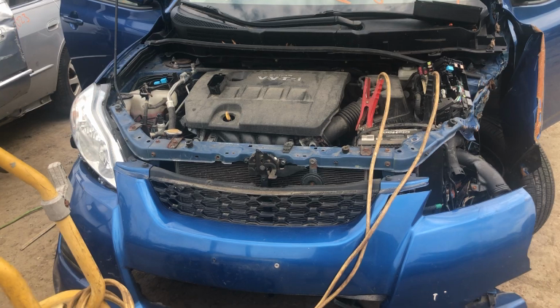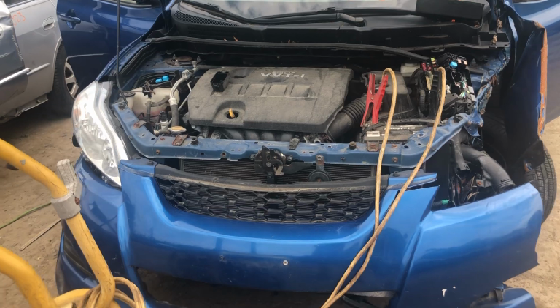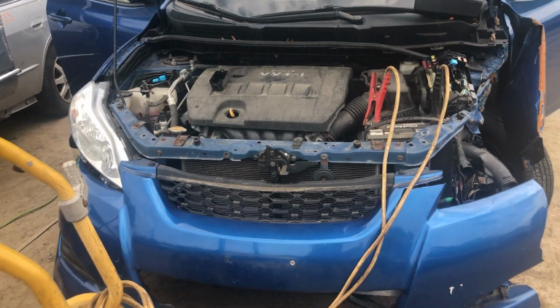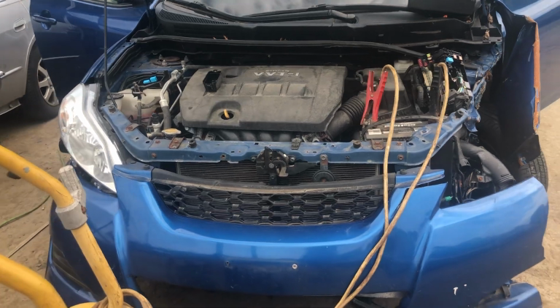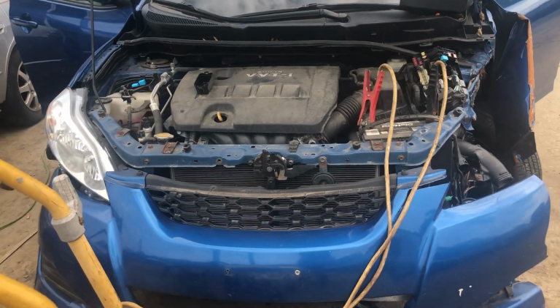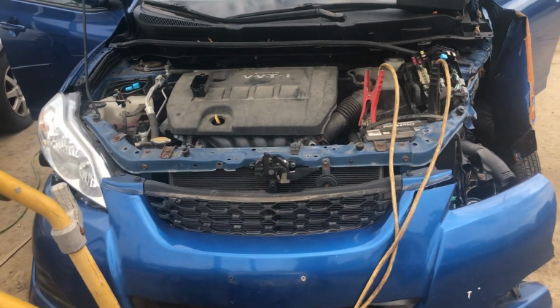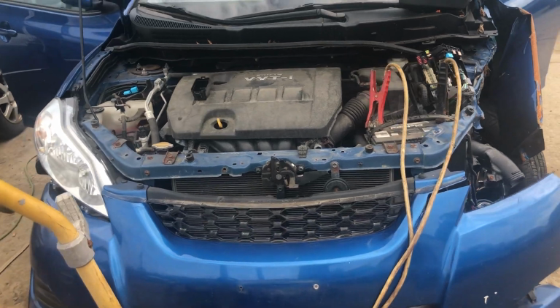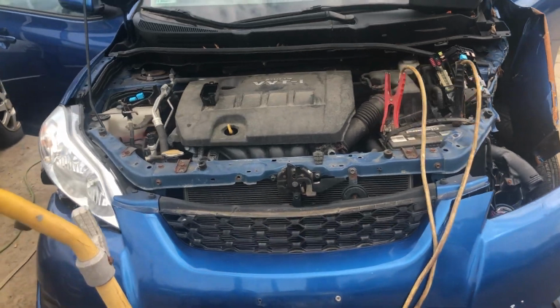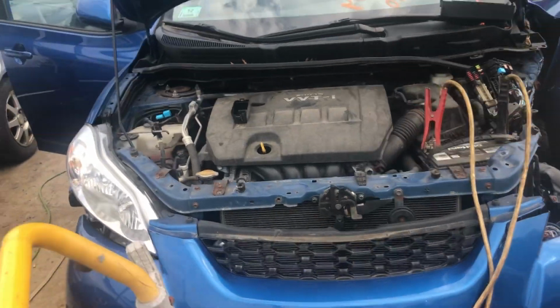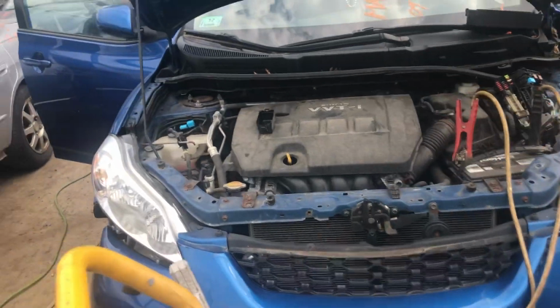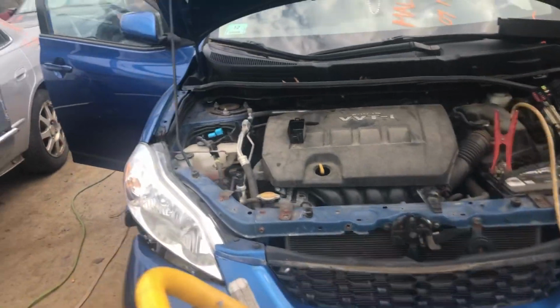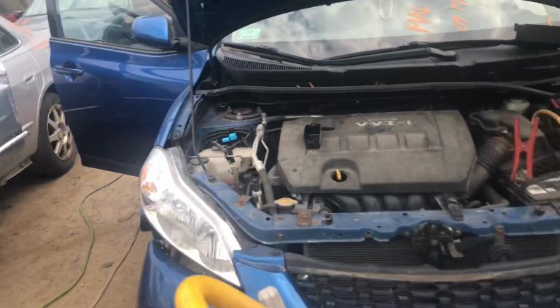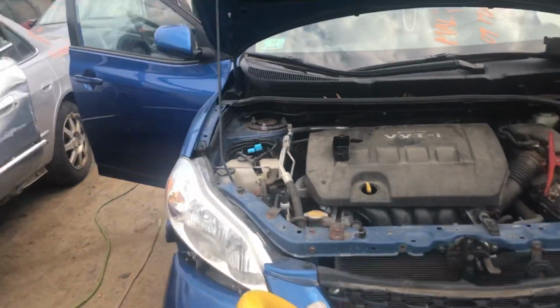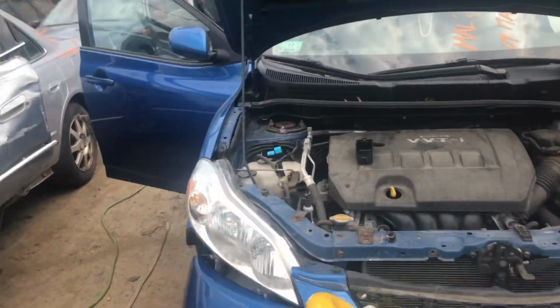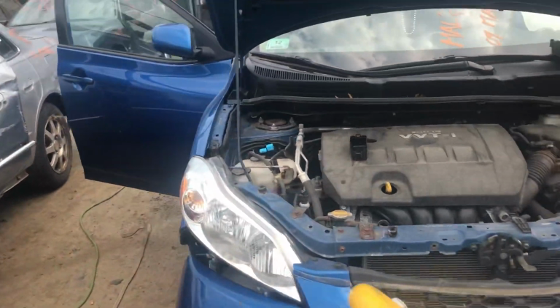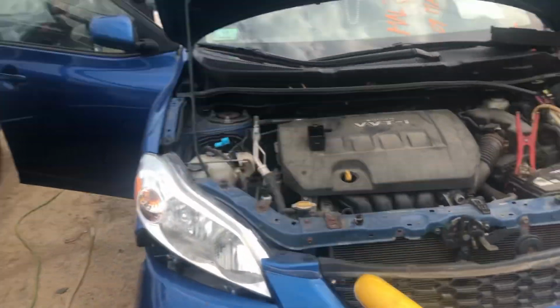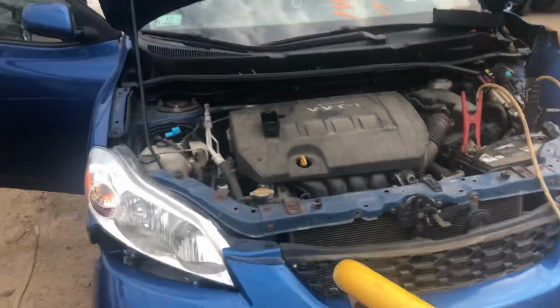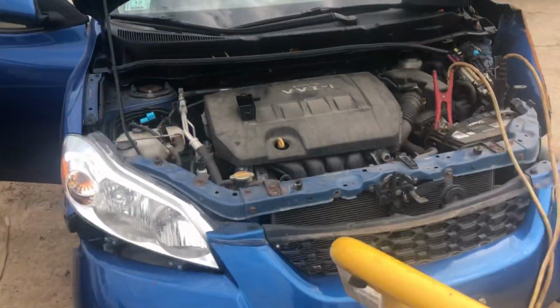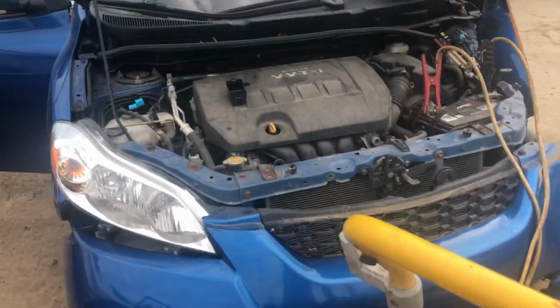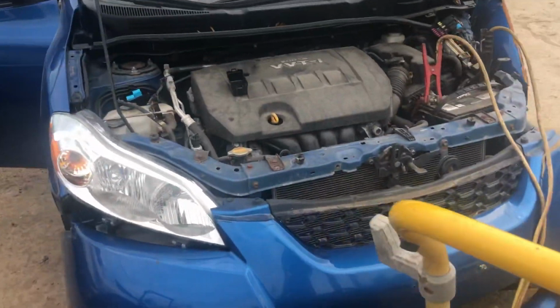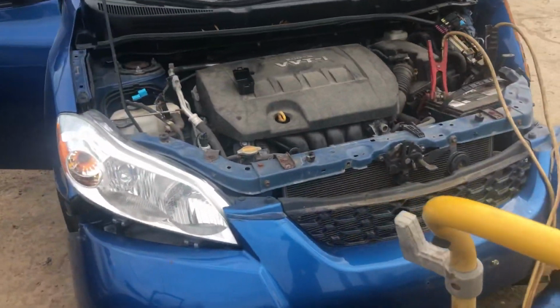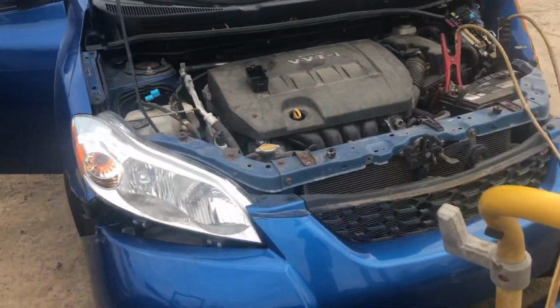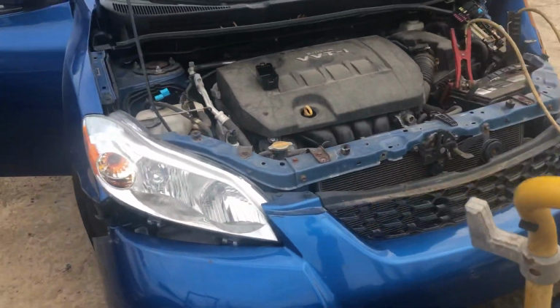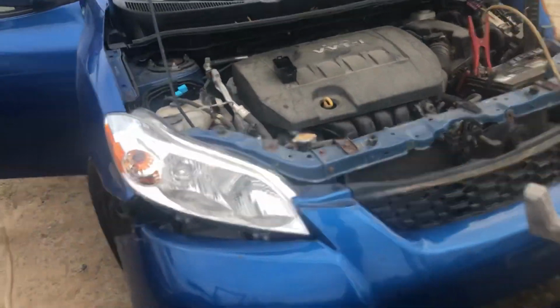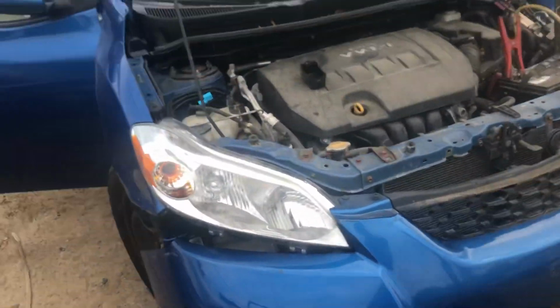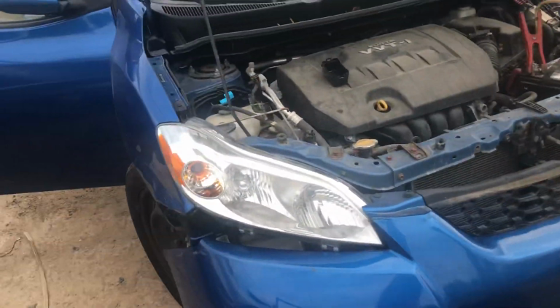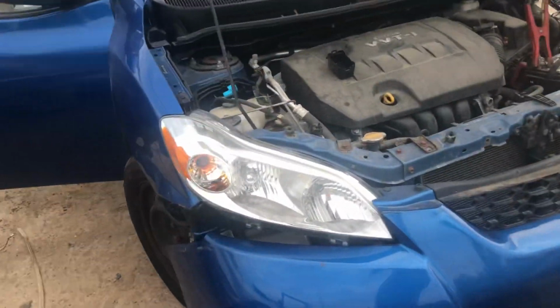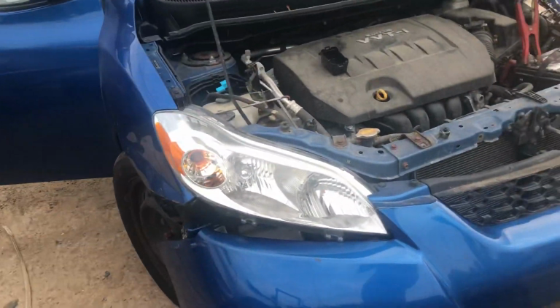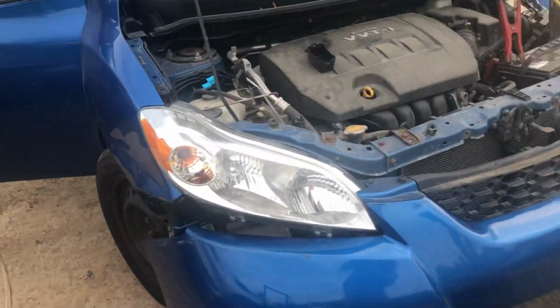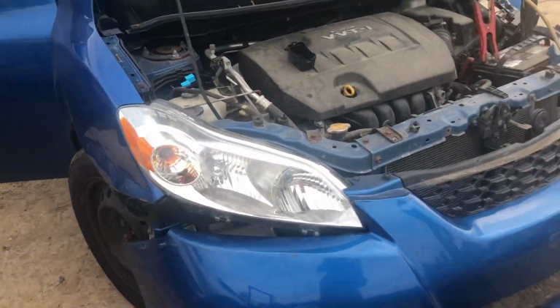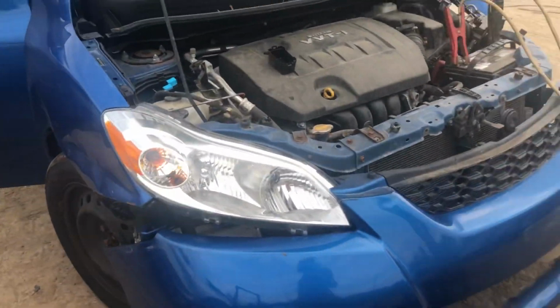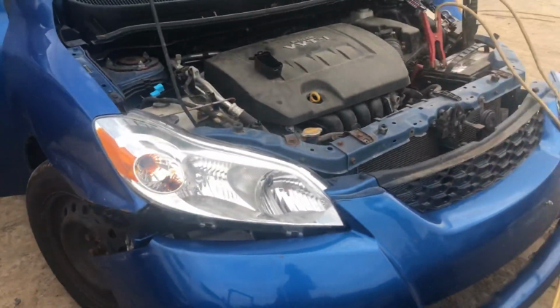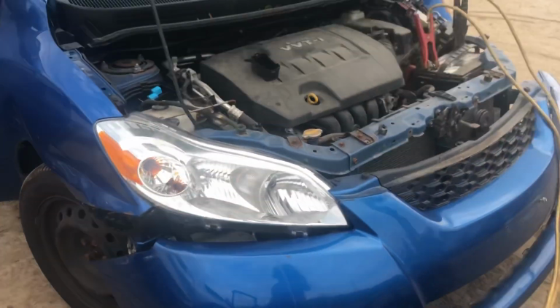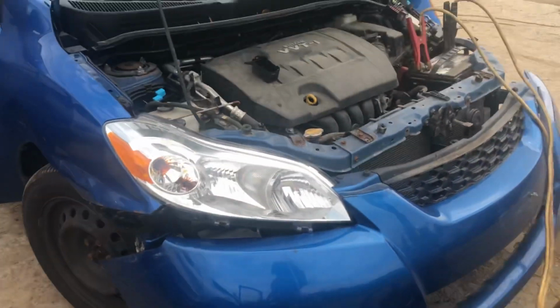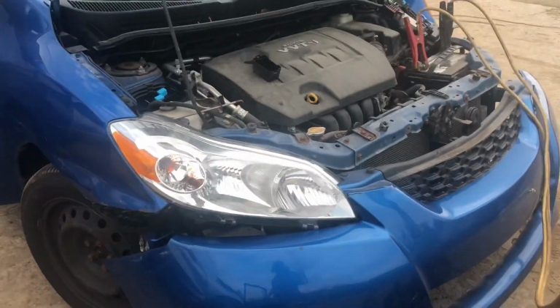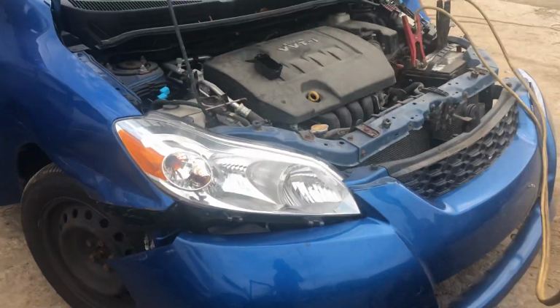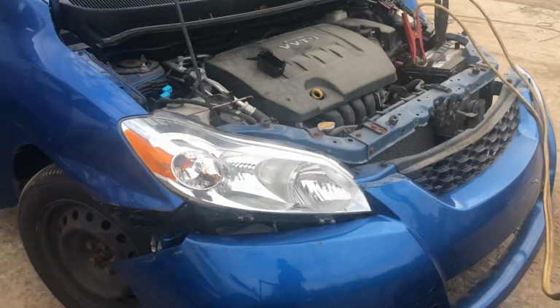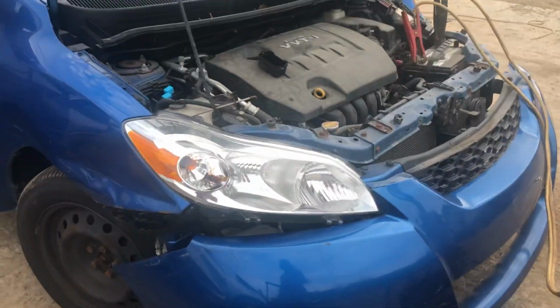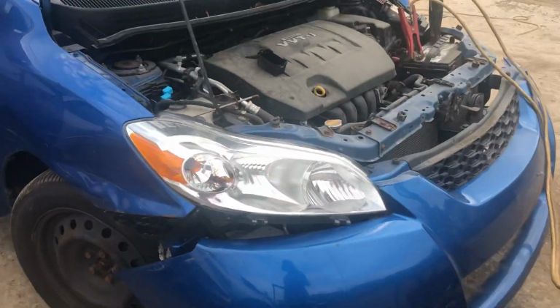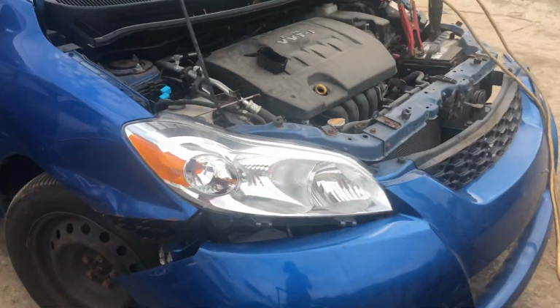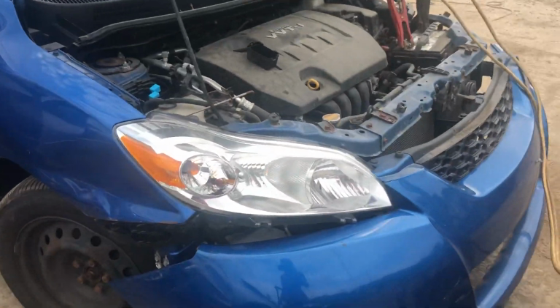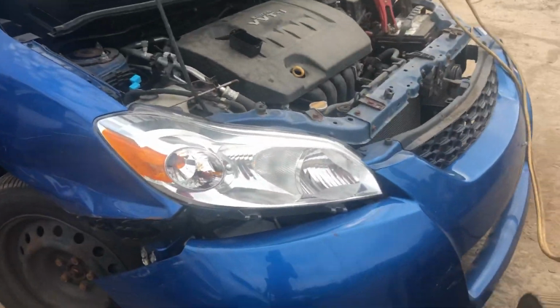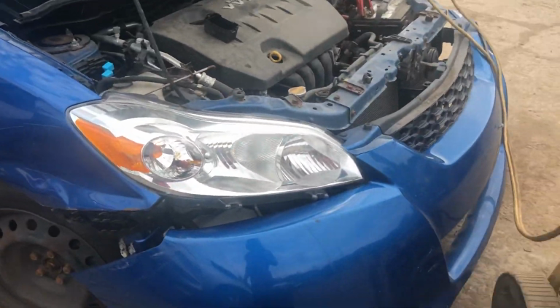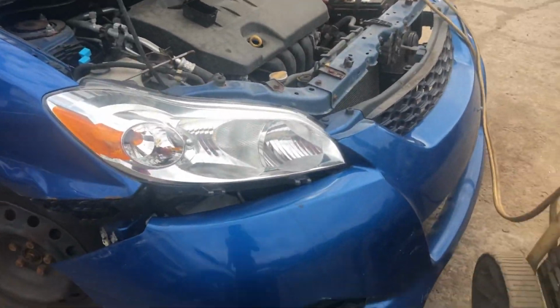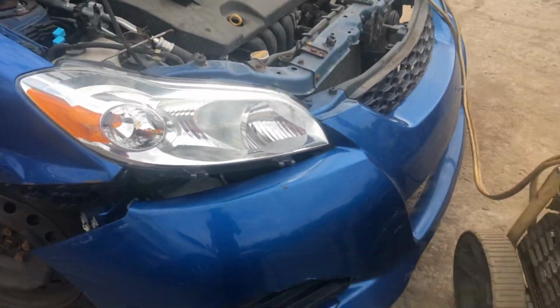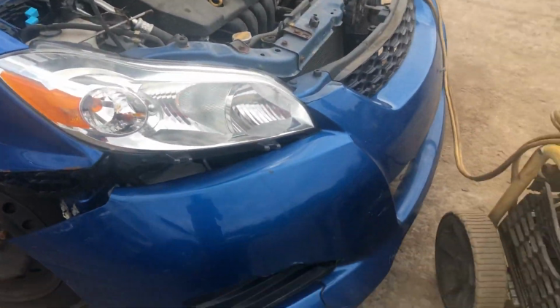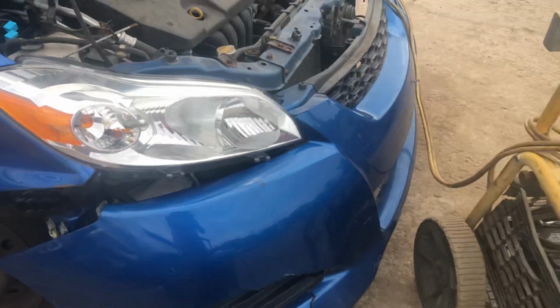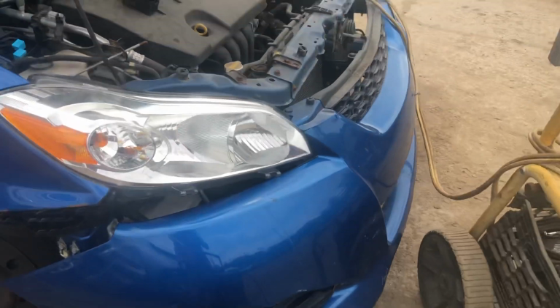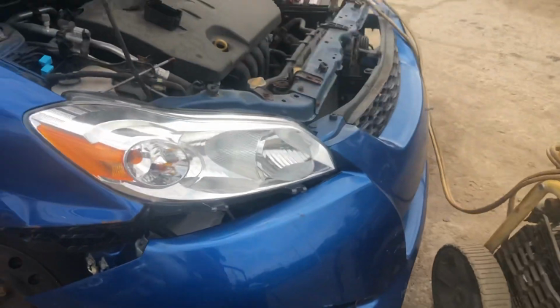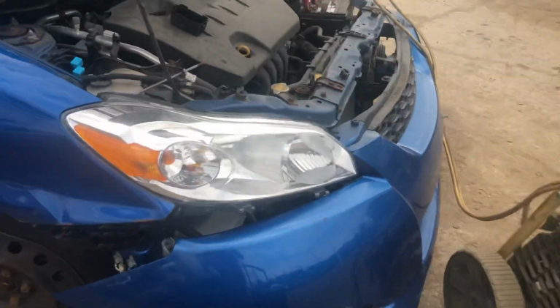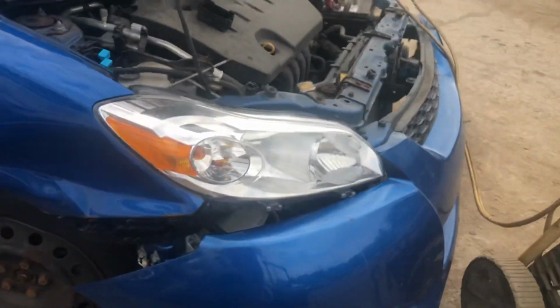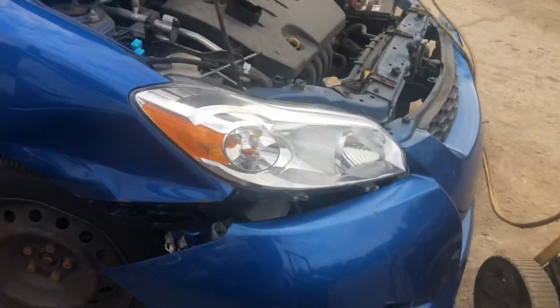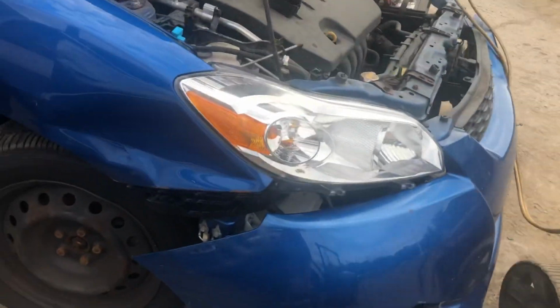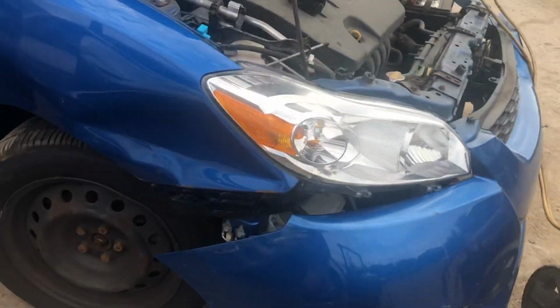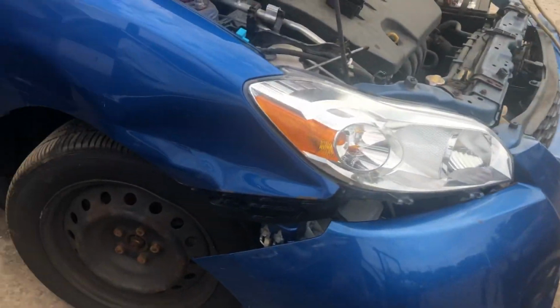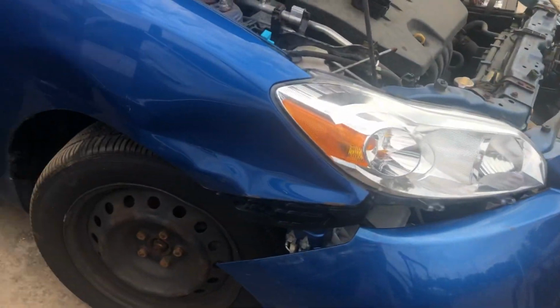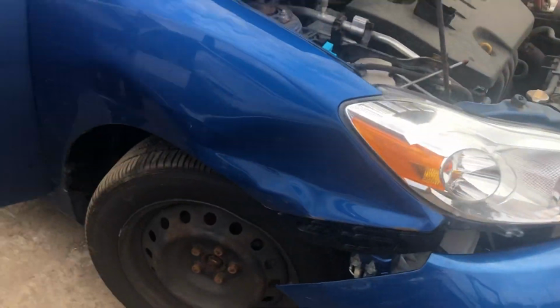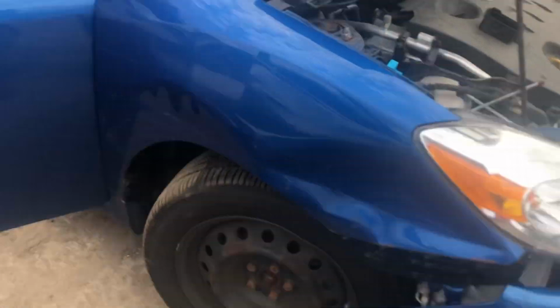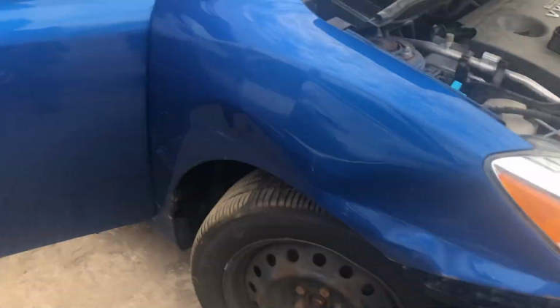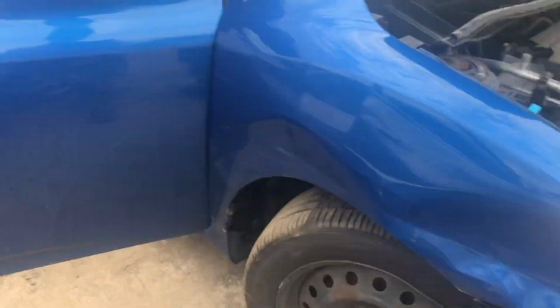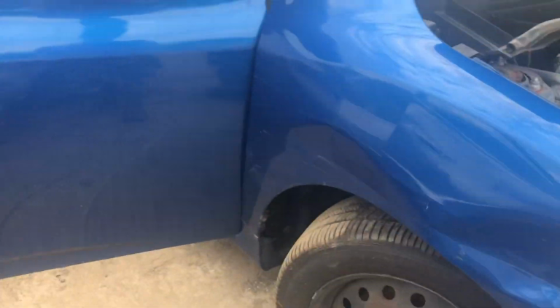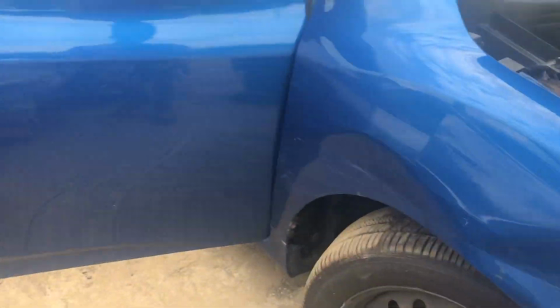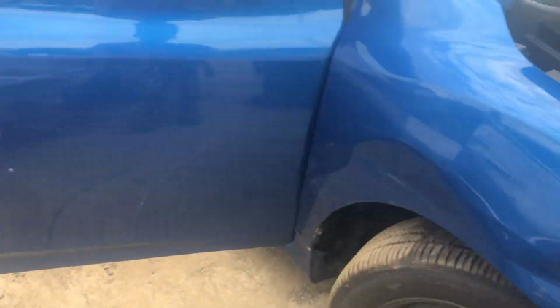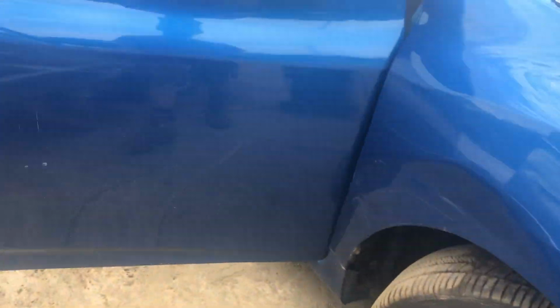2009 Matrix. One good headlight. Front bumper's junk. Fender's junk.